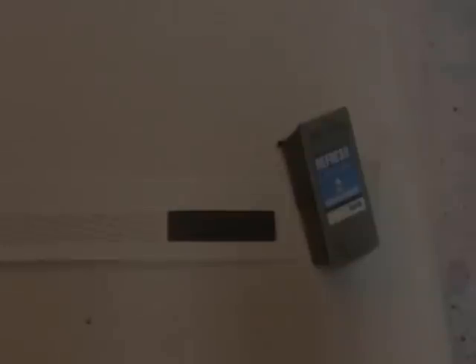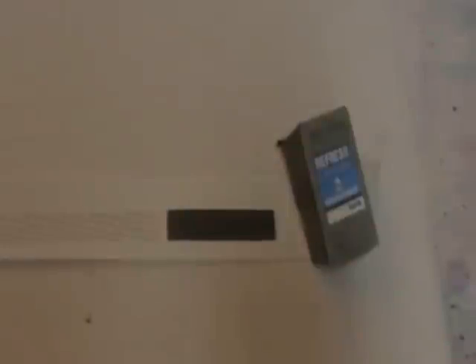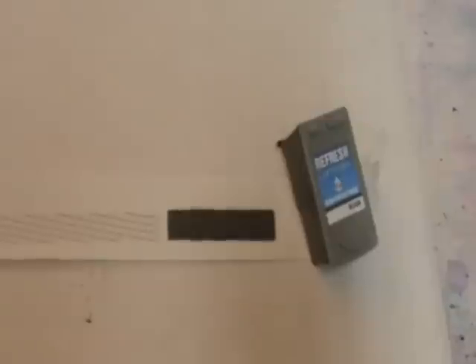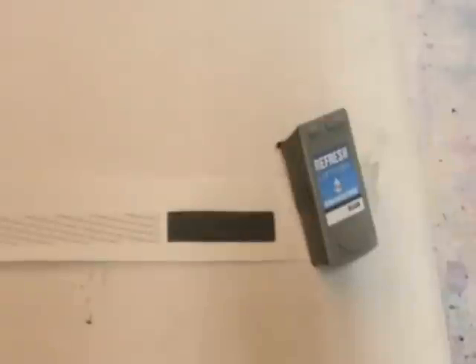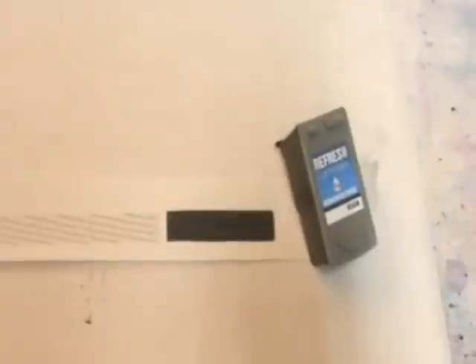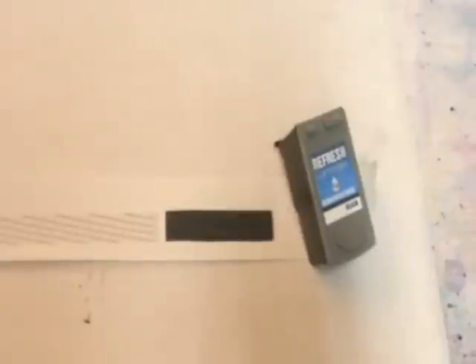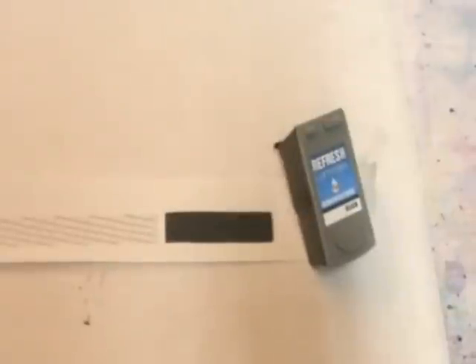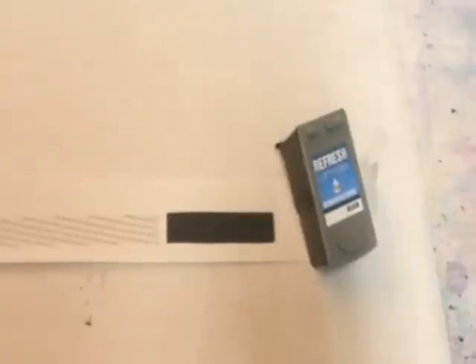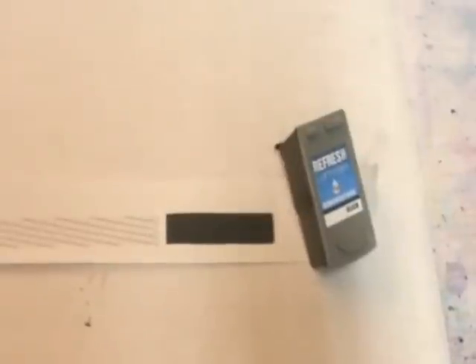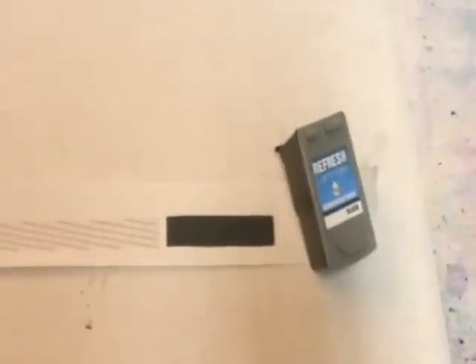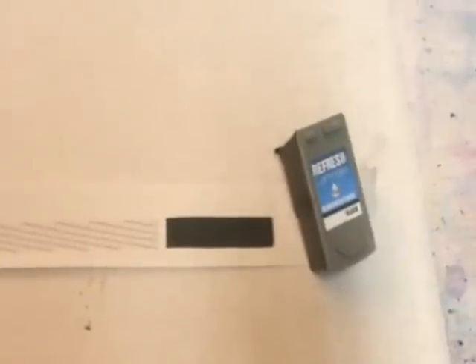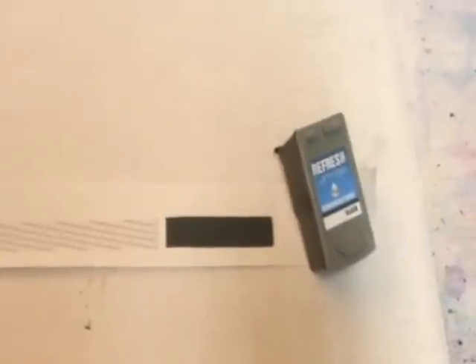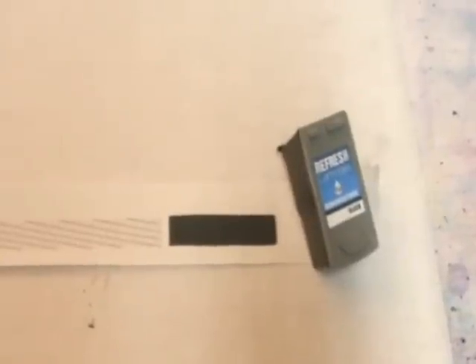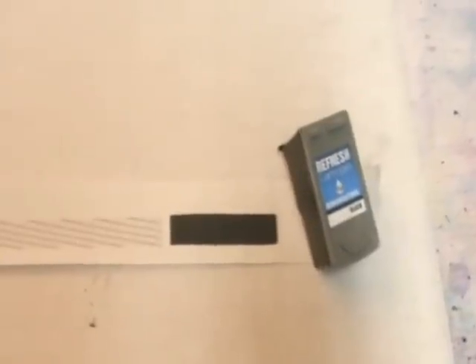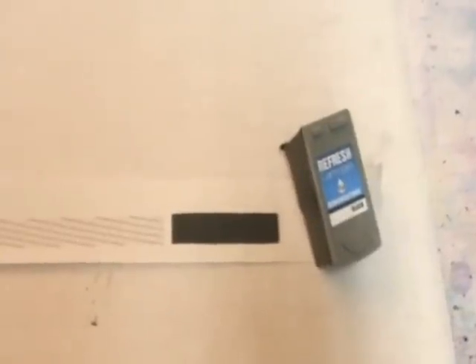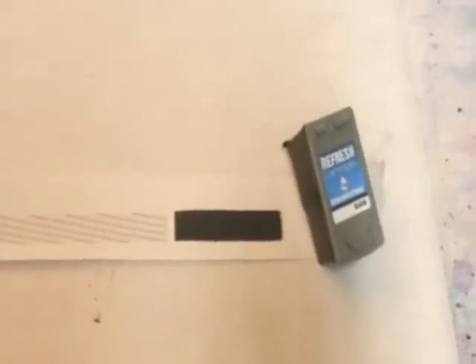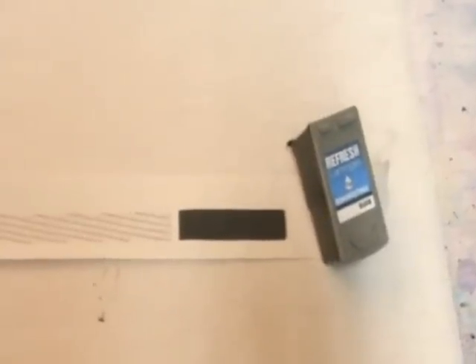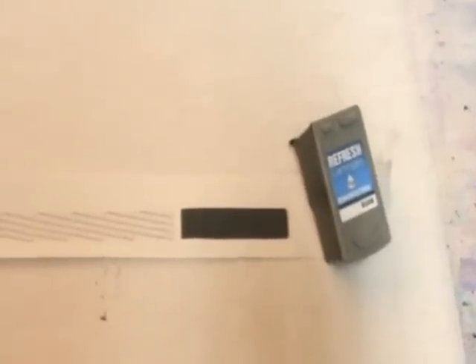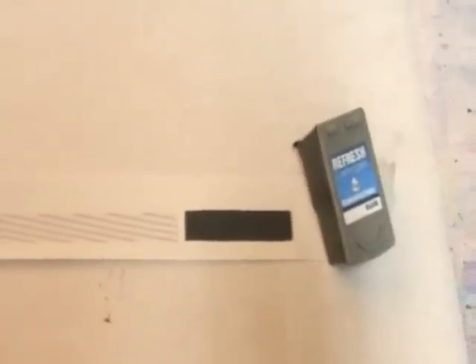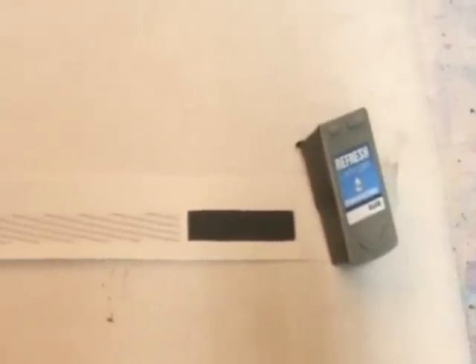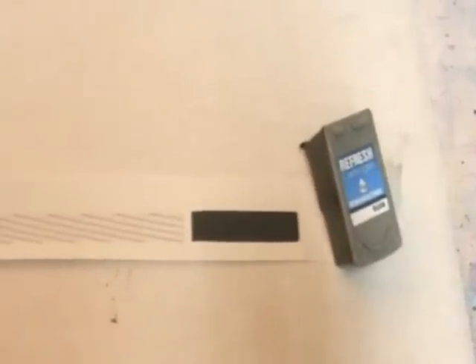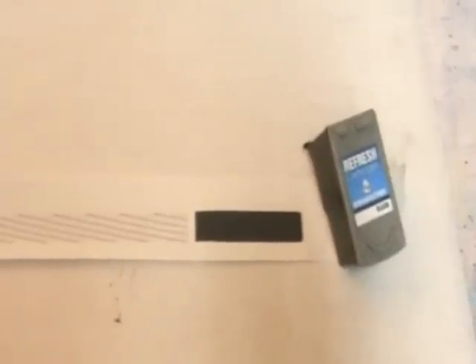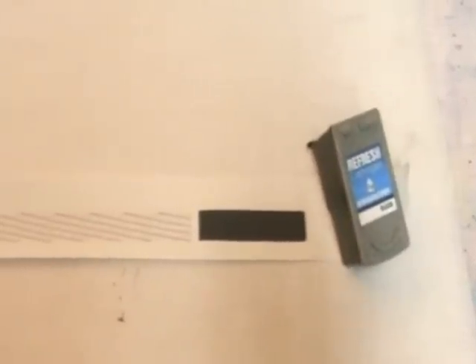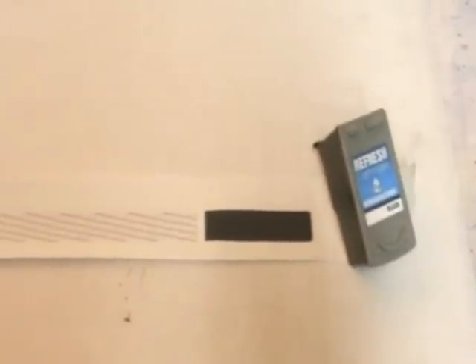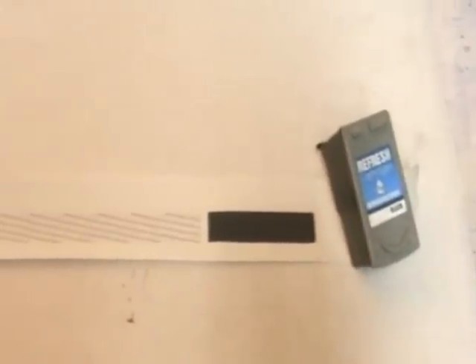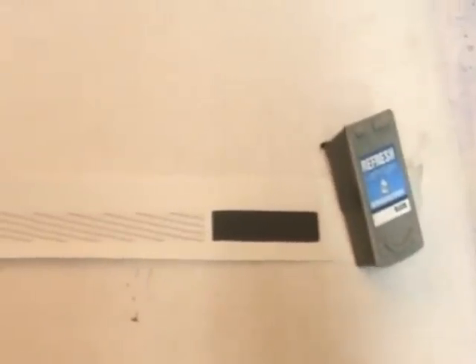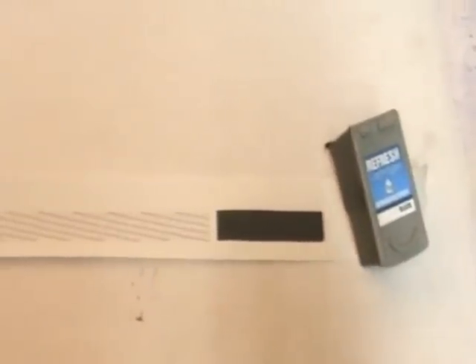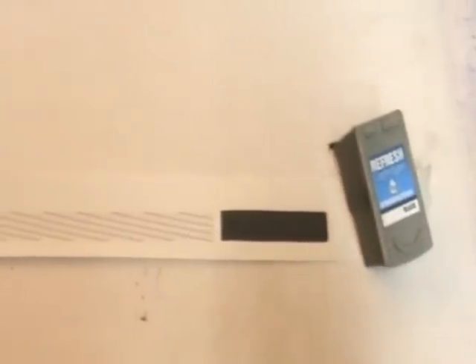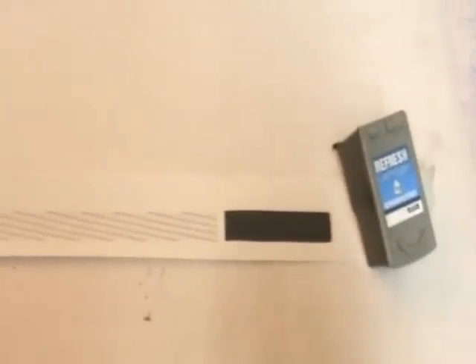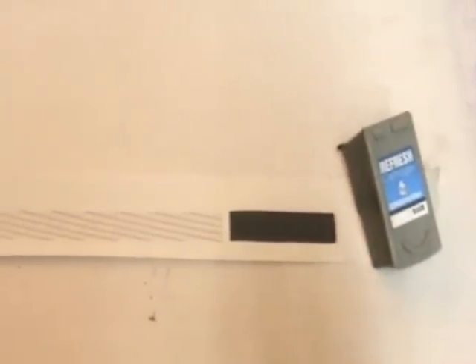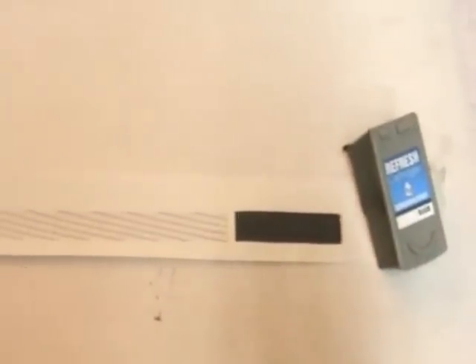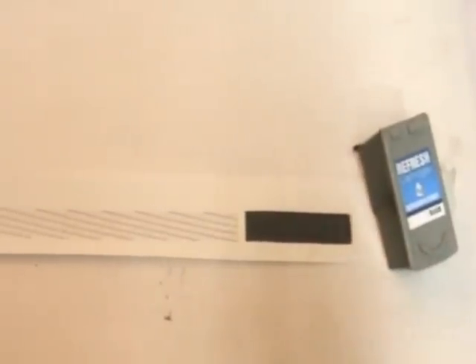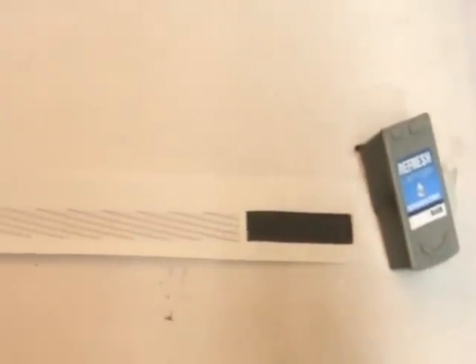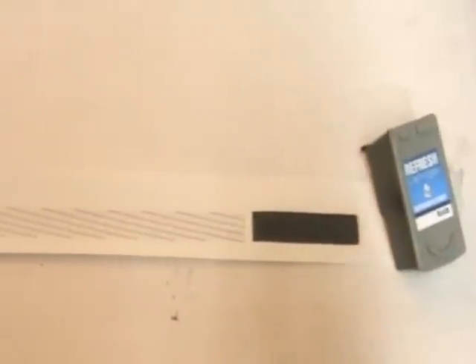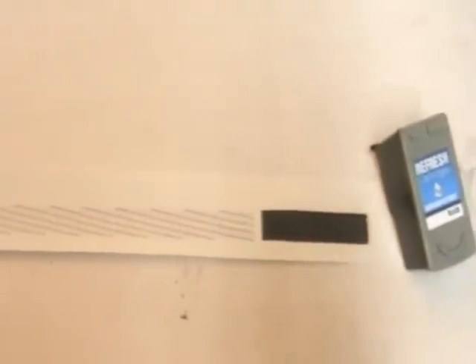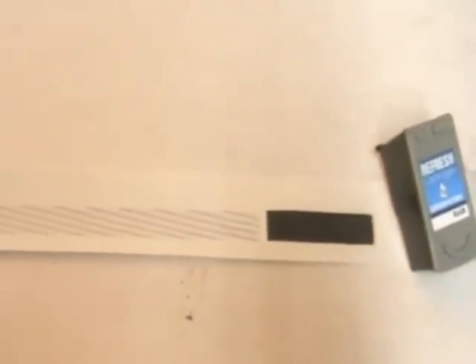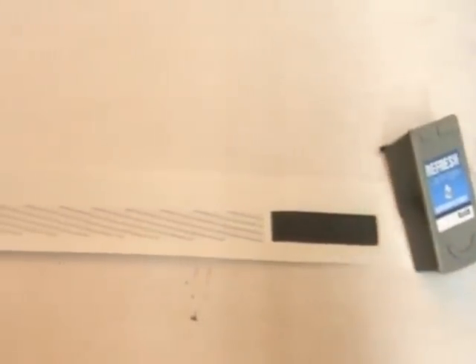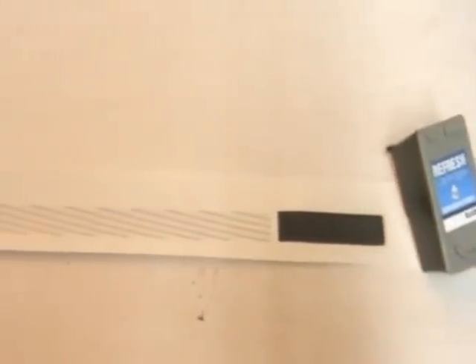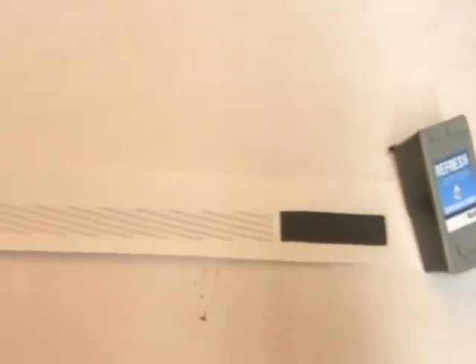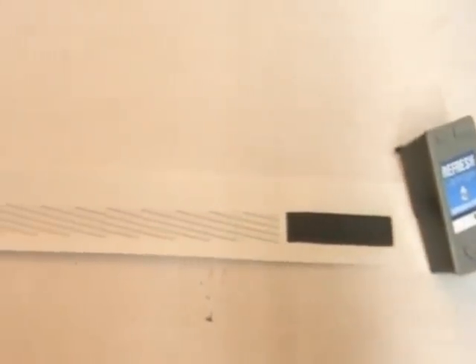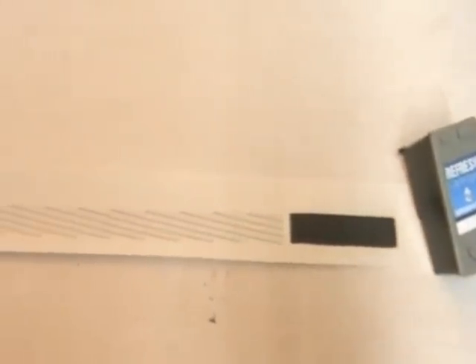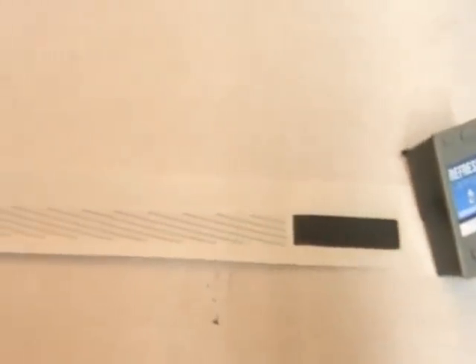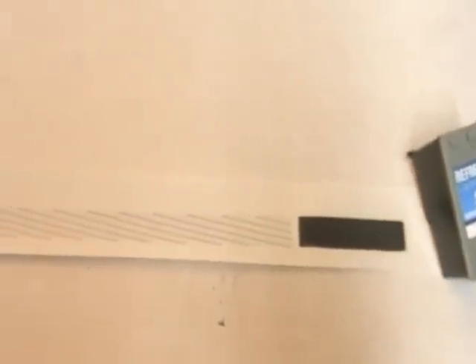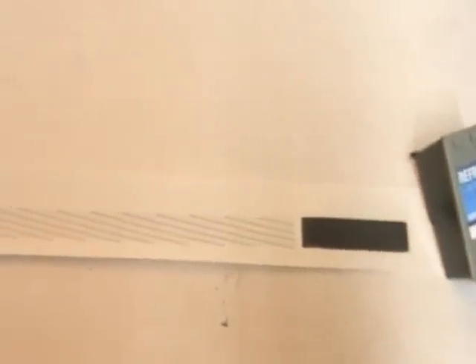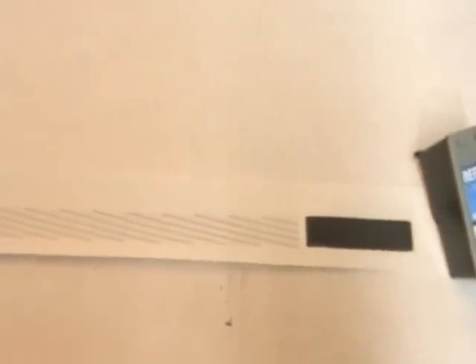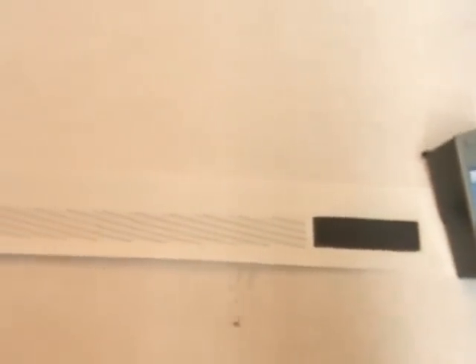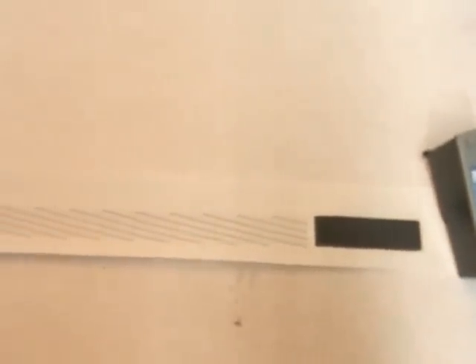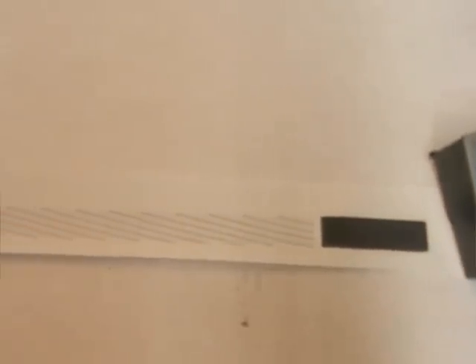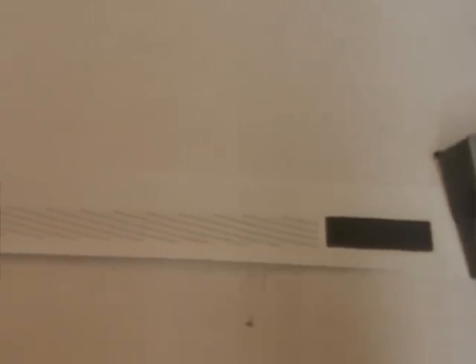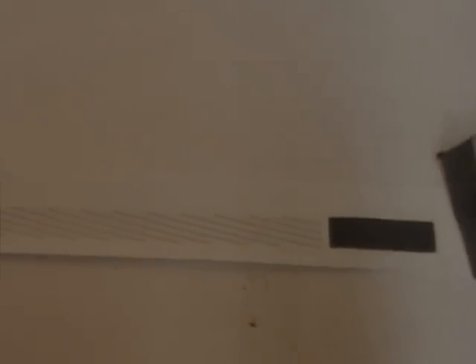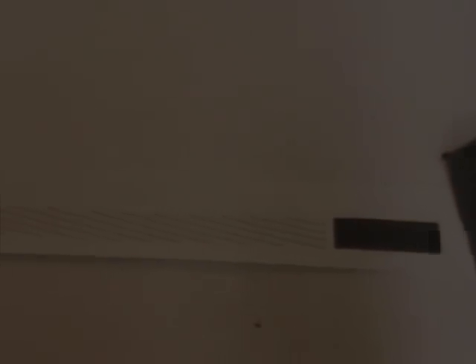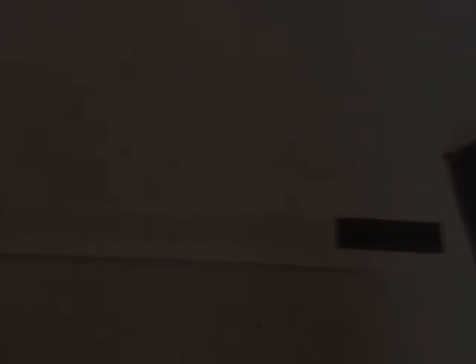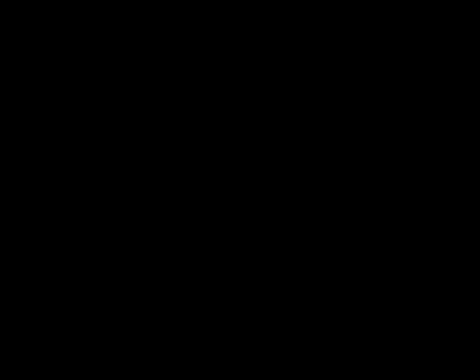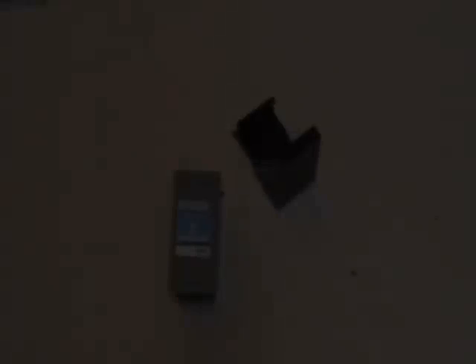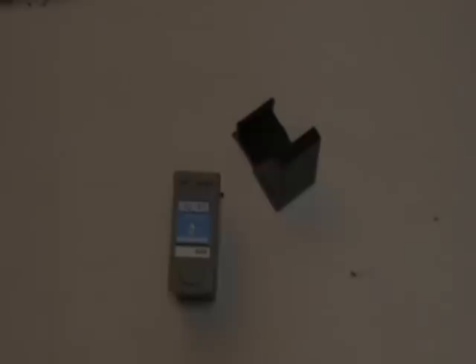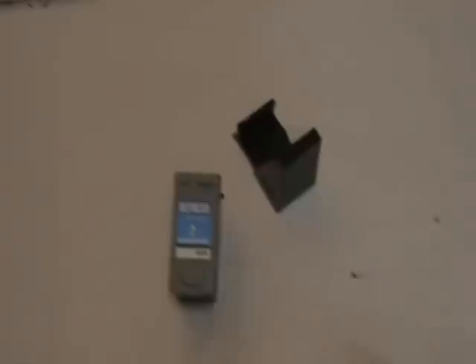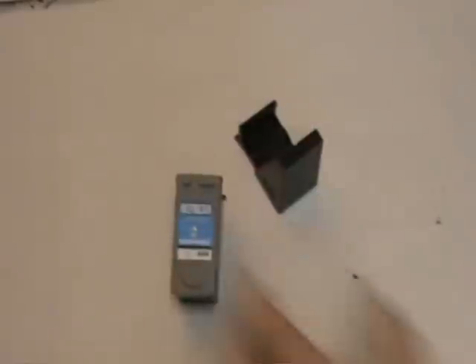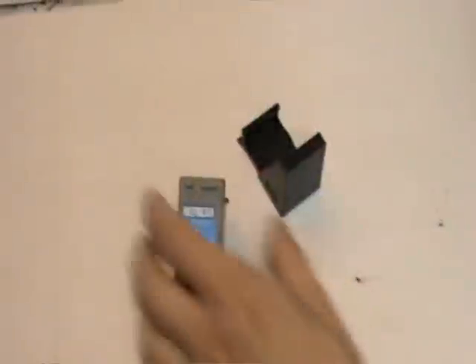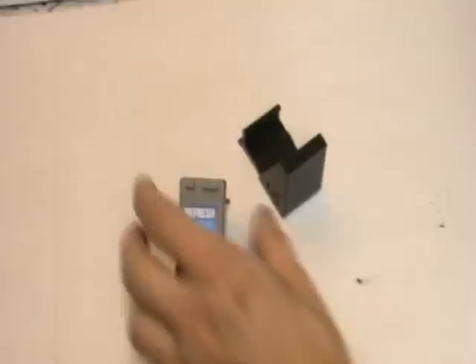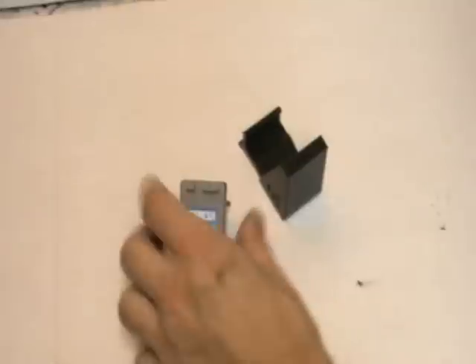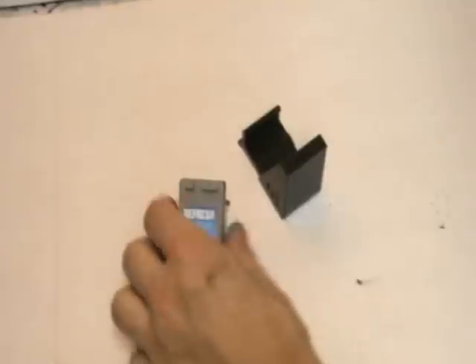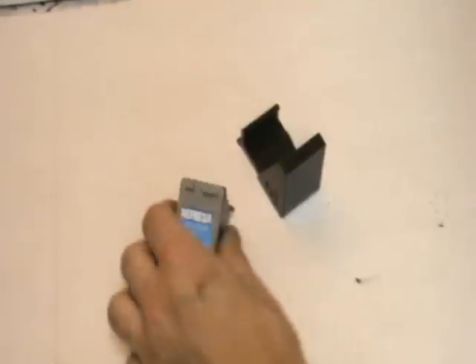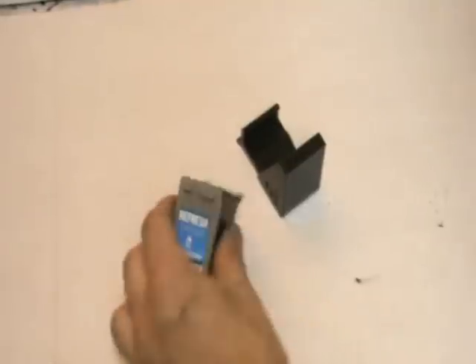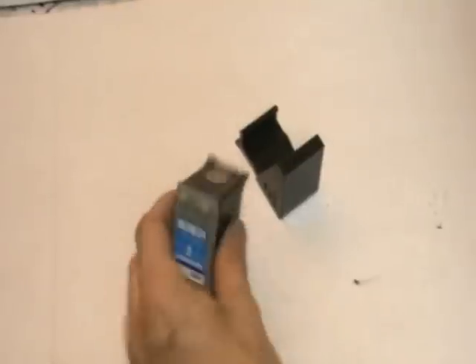Okay so here's our test strip. I'm very very happy with that — it's a nice crisp result and I'll be more than happy to send that back to the customer.